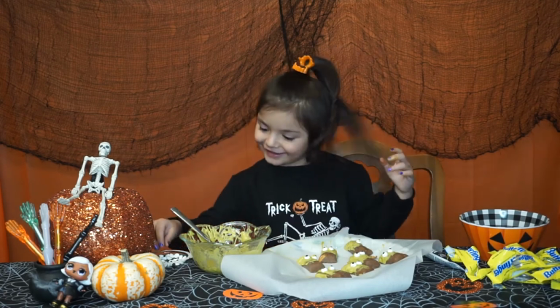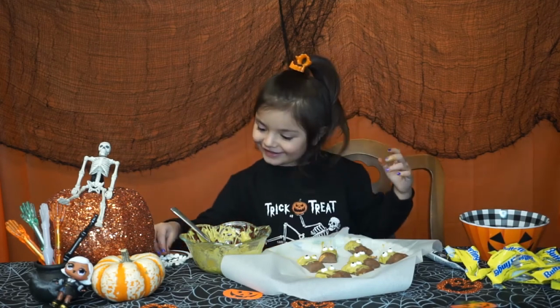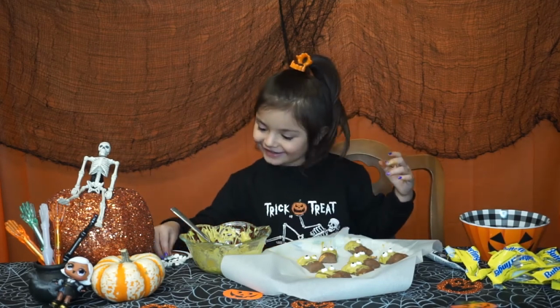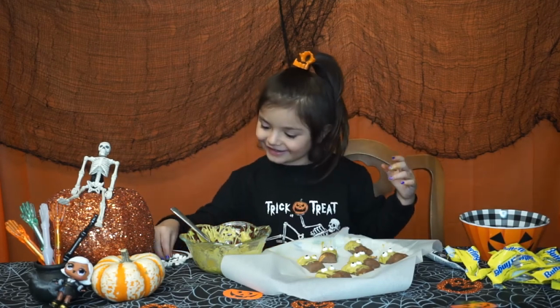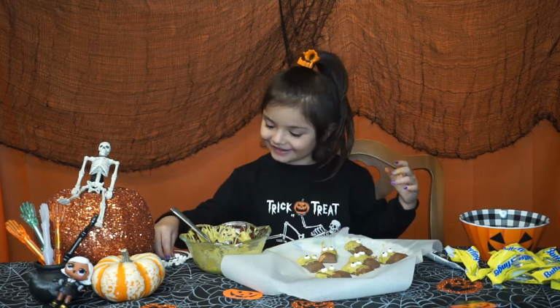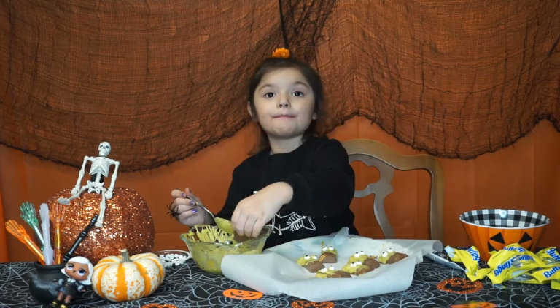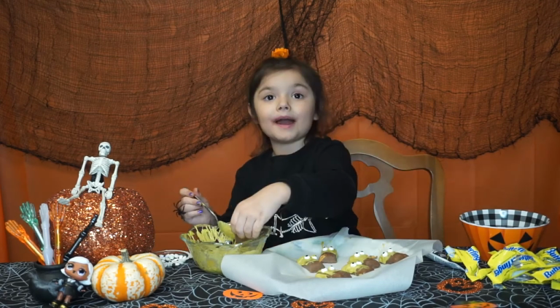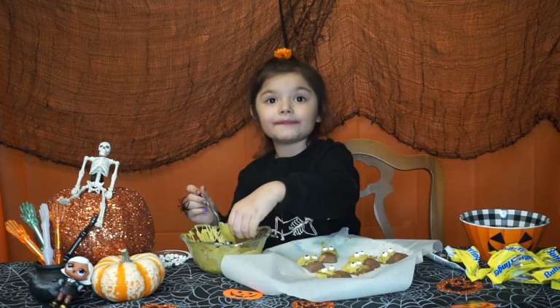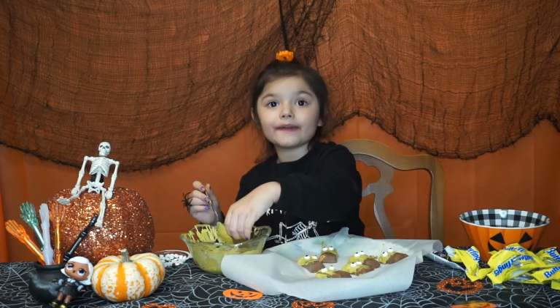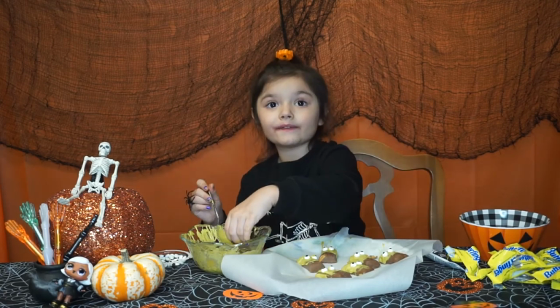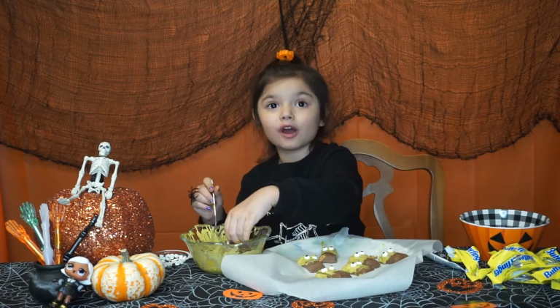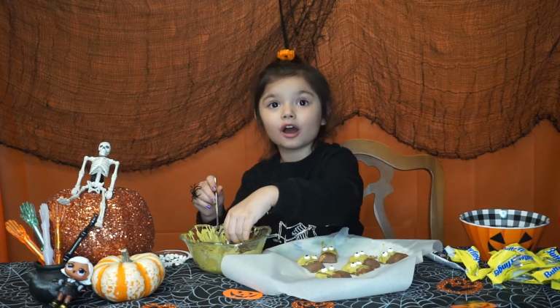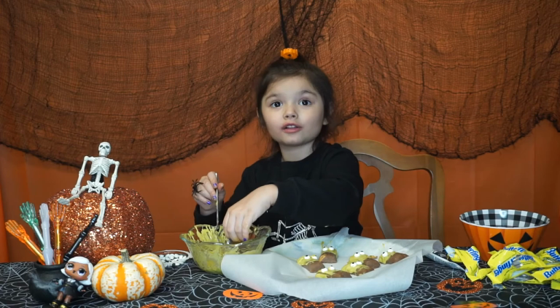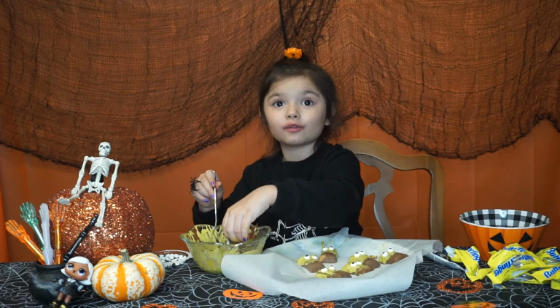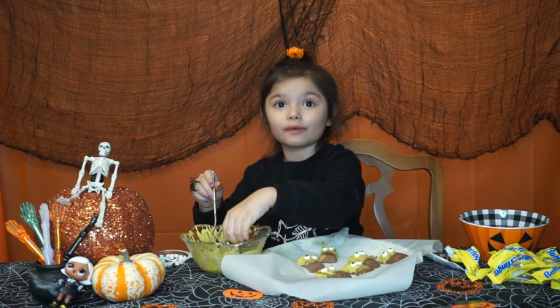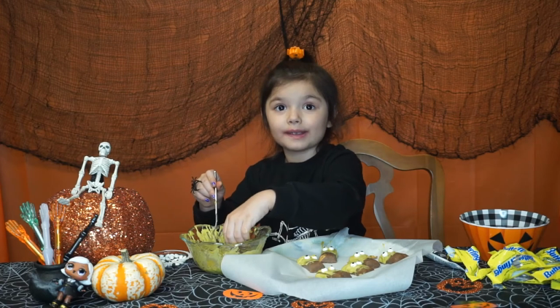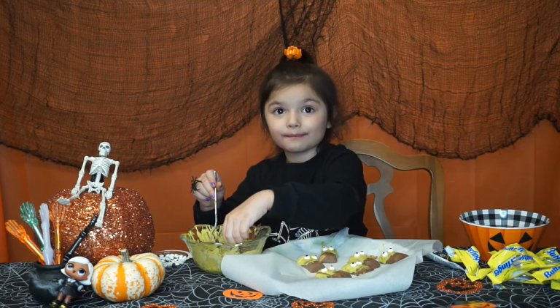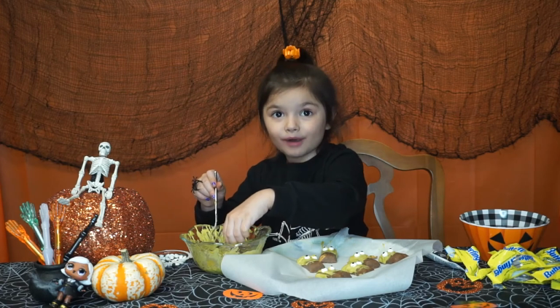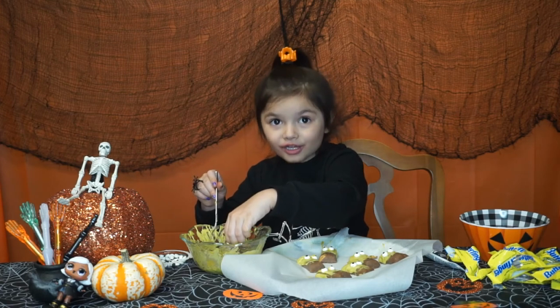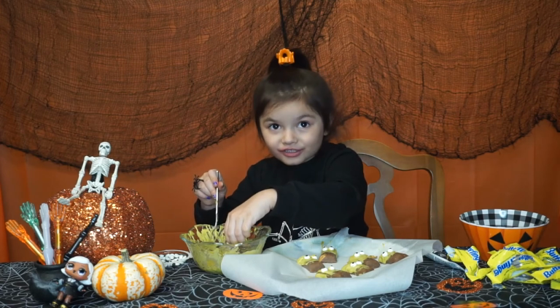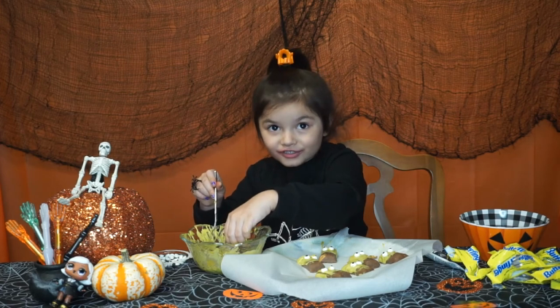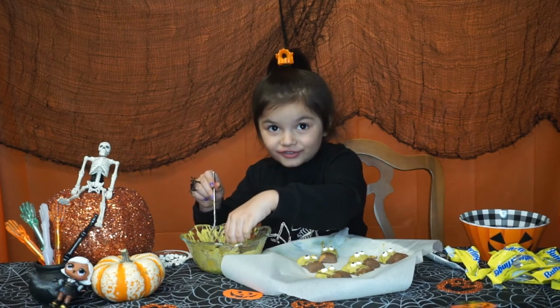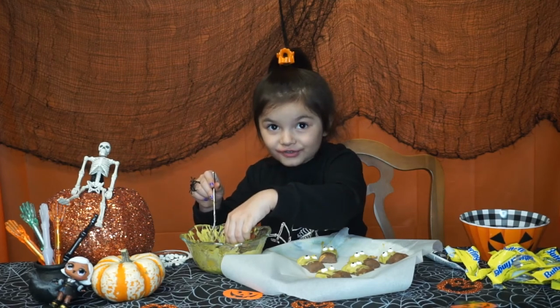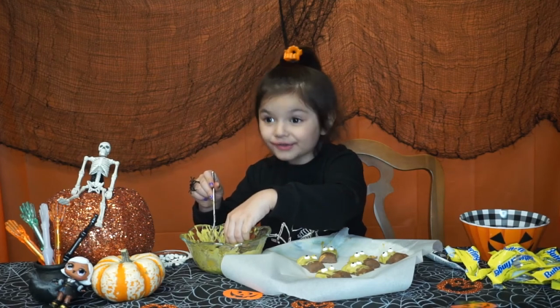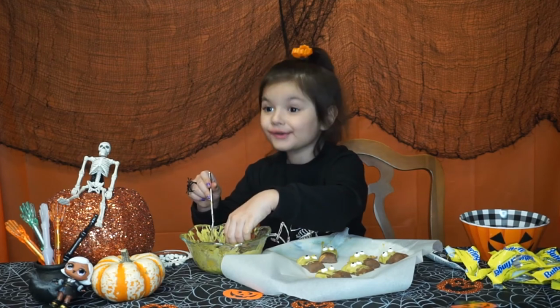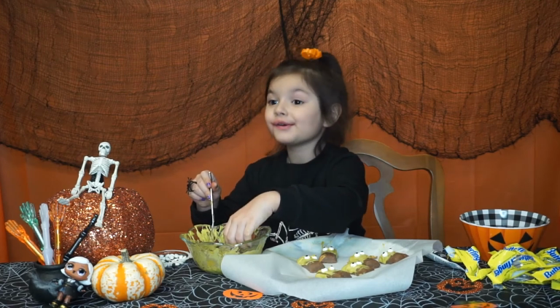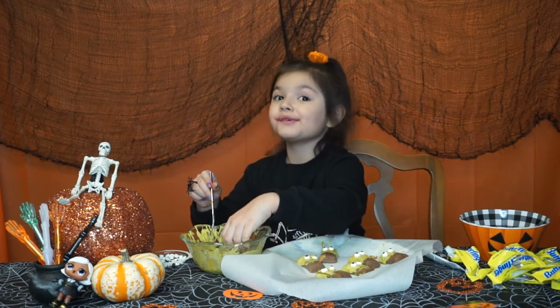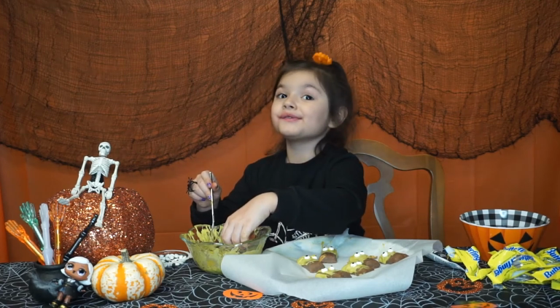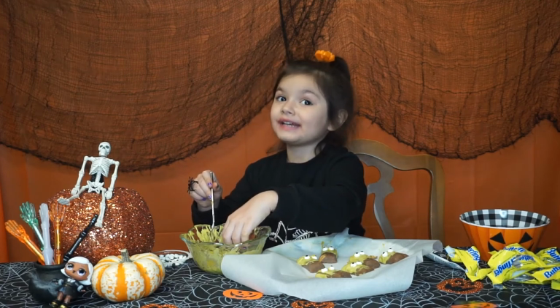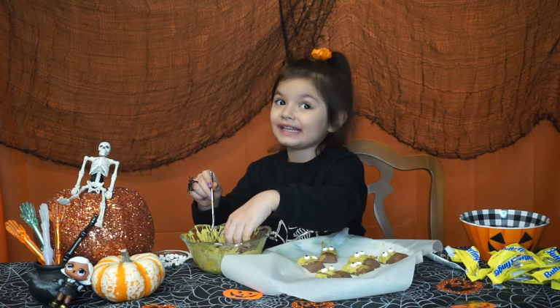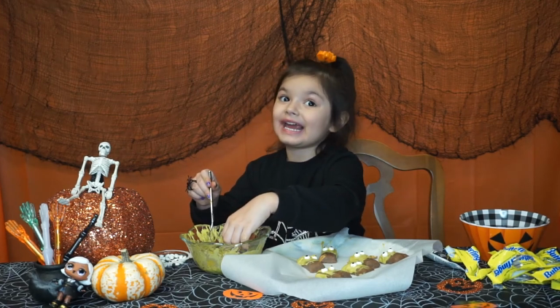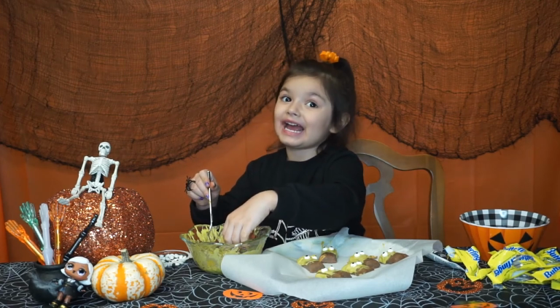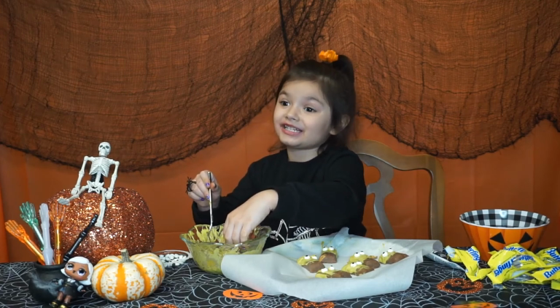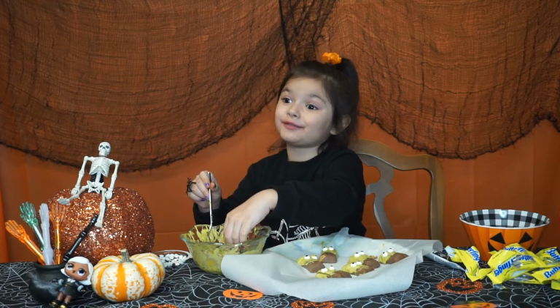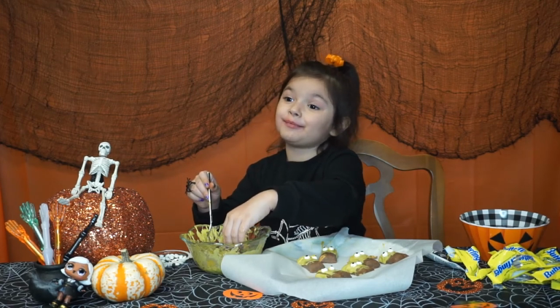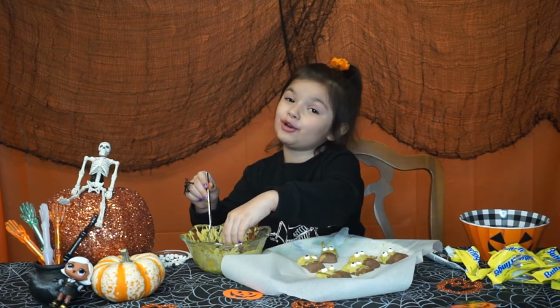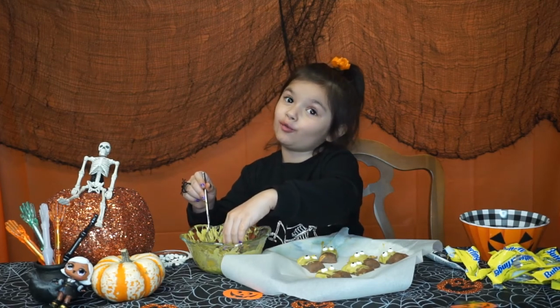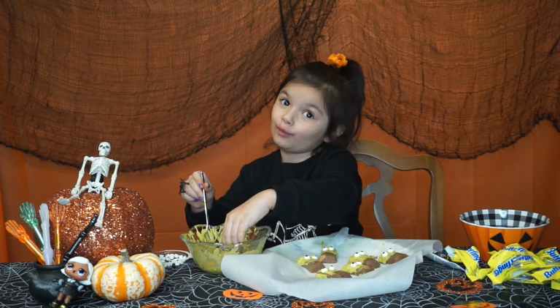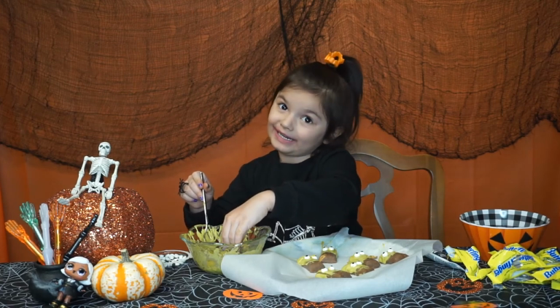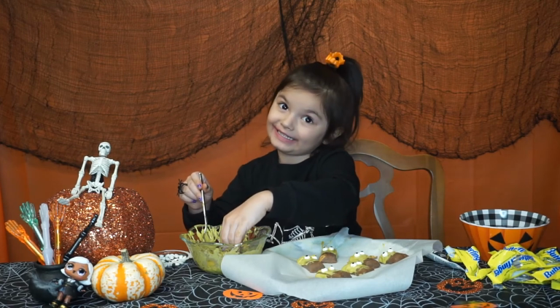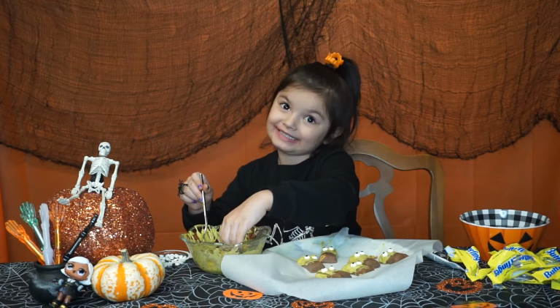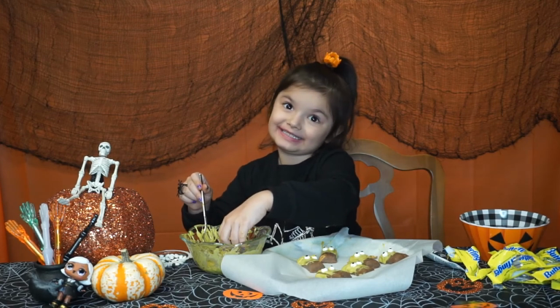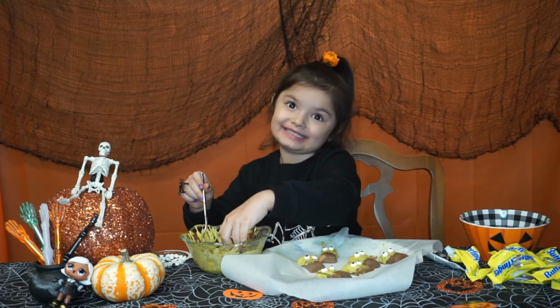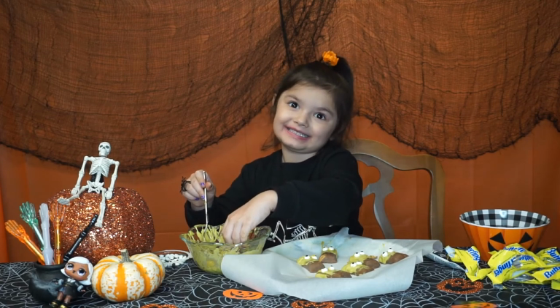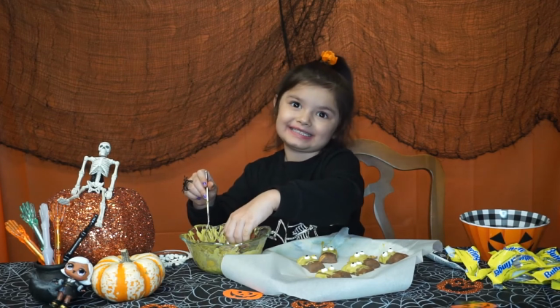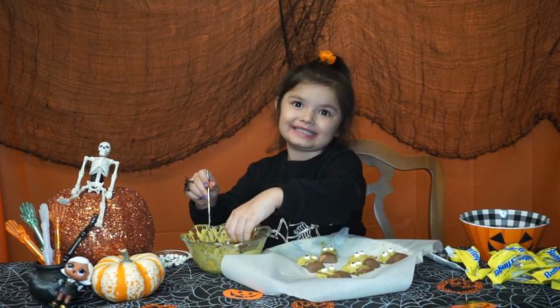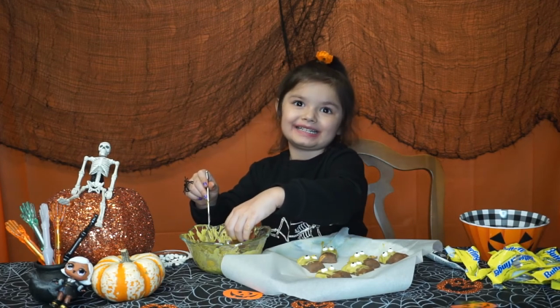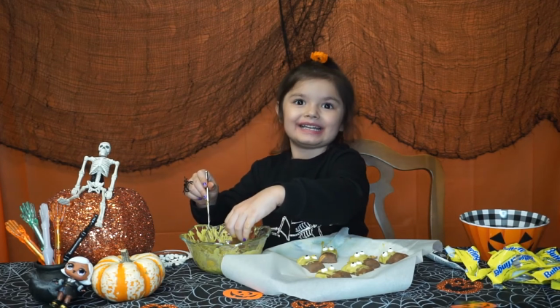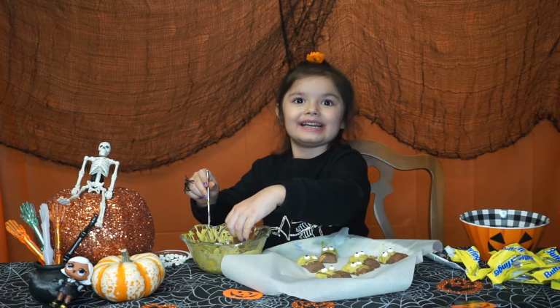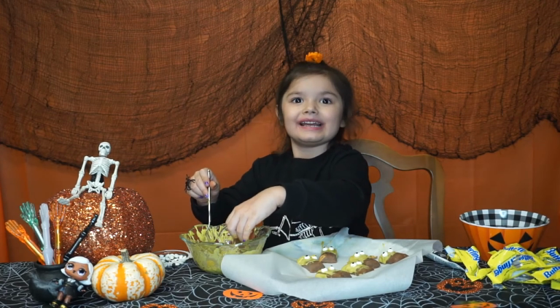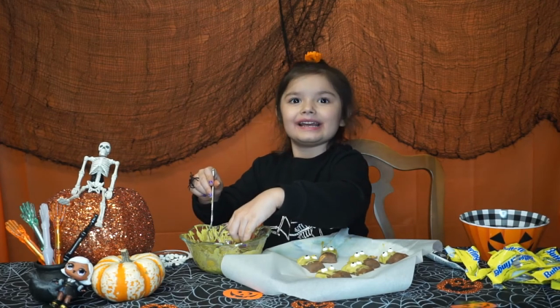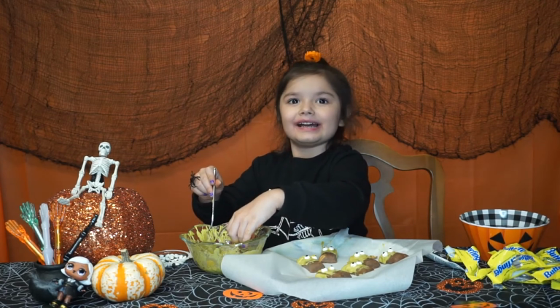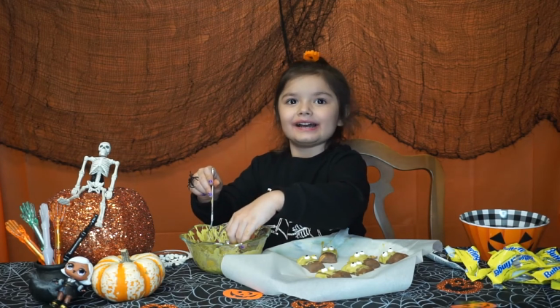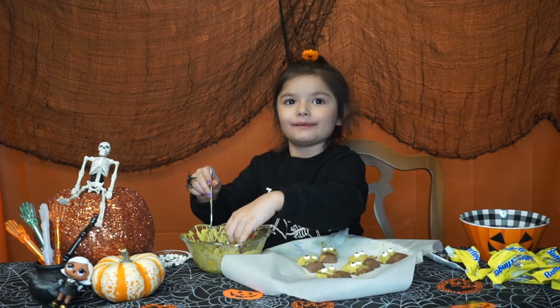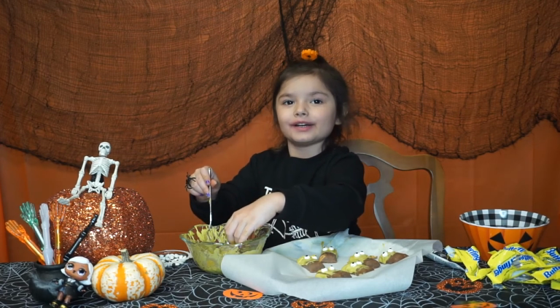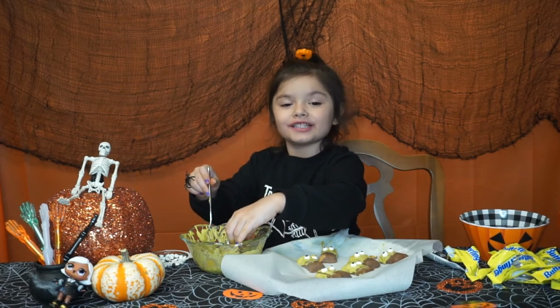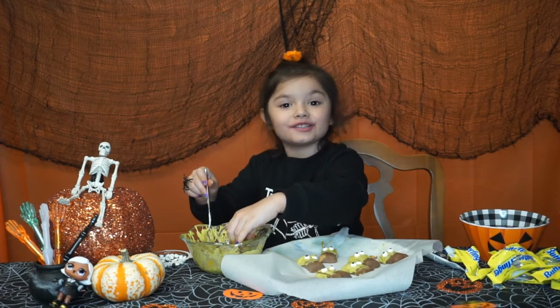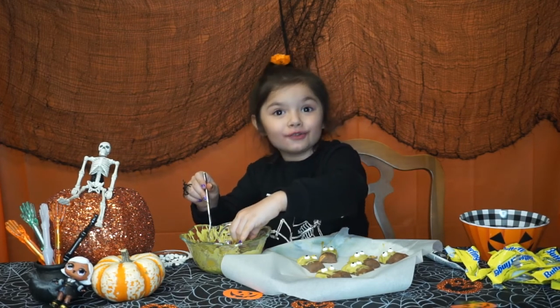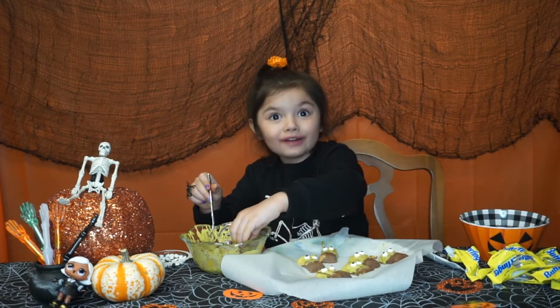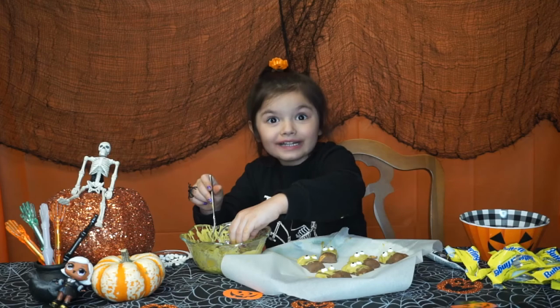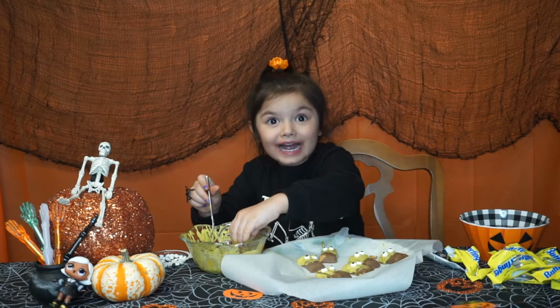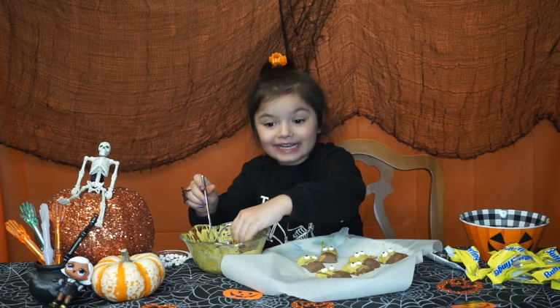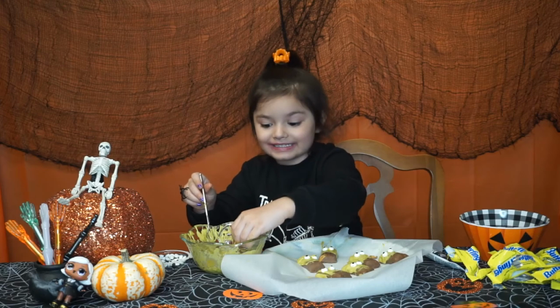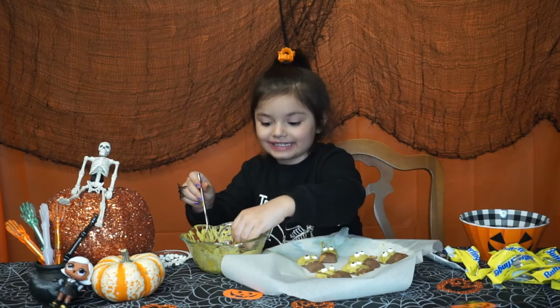My favorite Halloween monster really has to be a witch. What's yours?